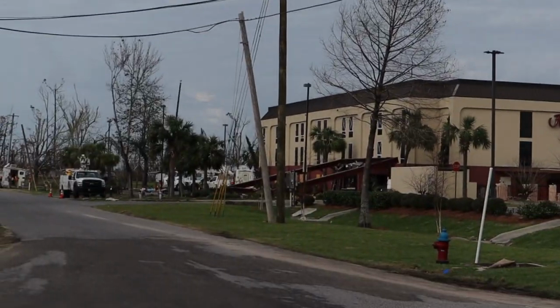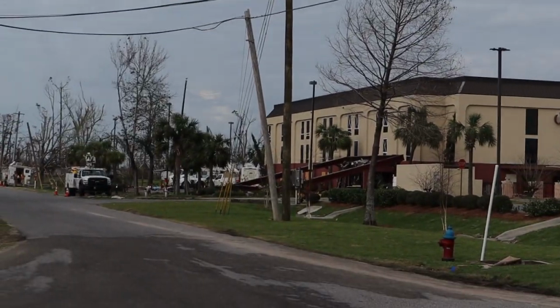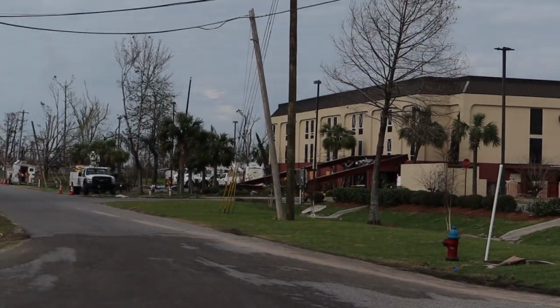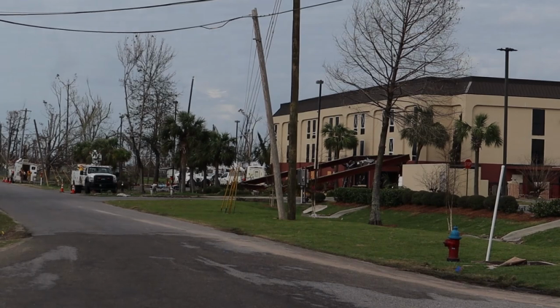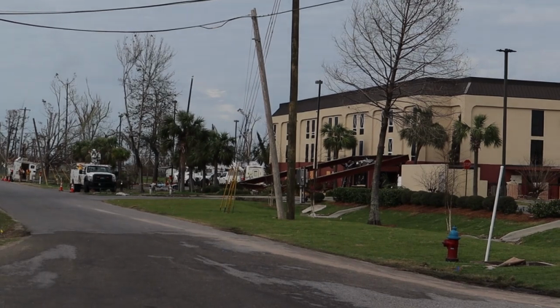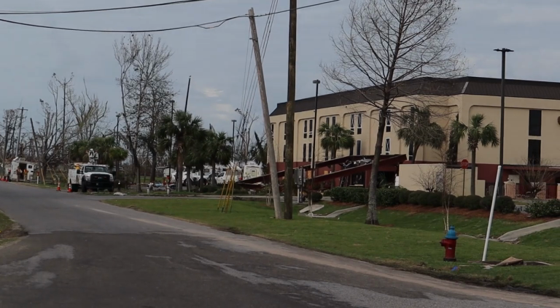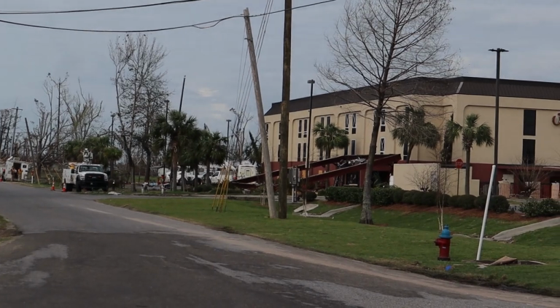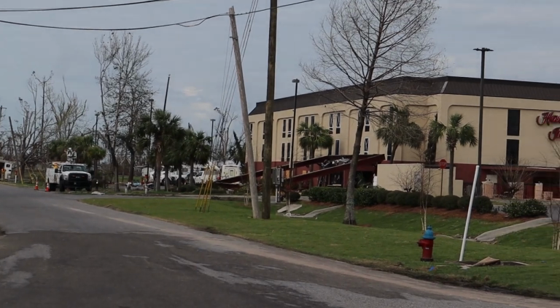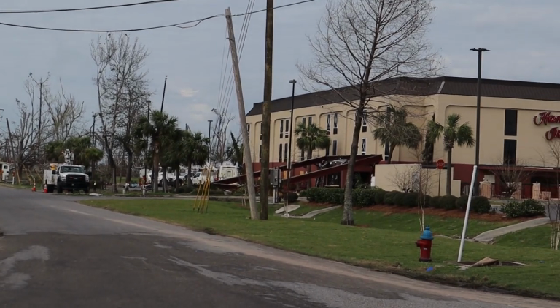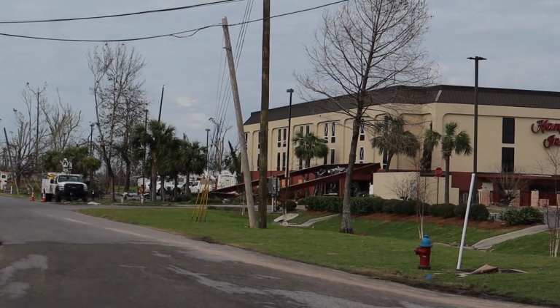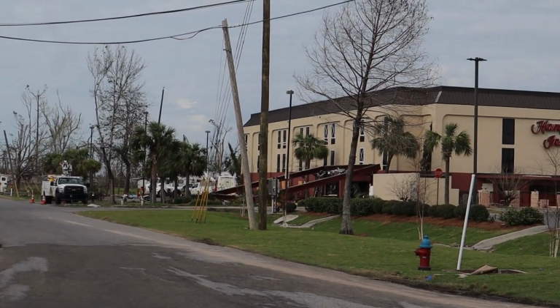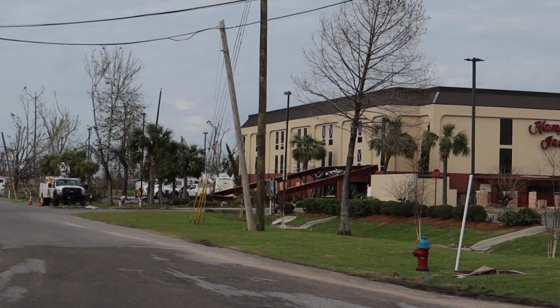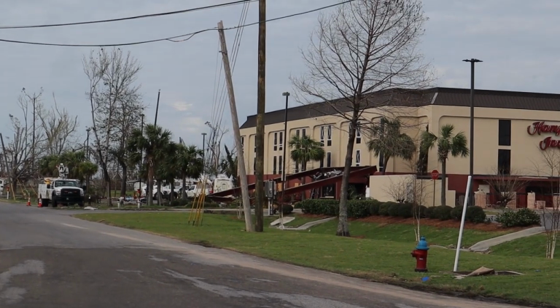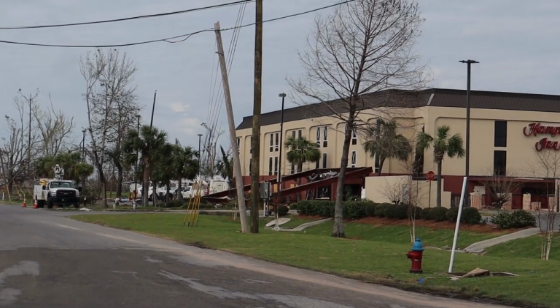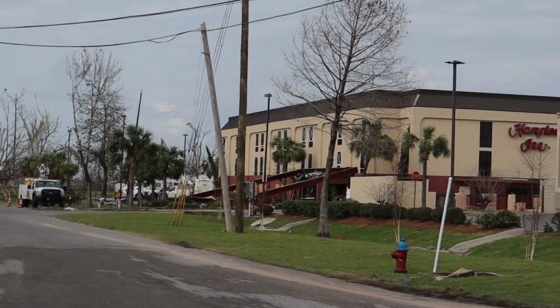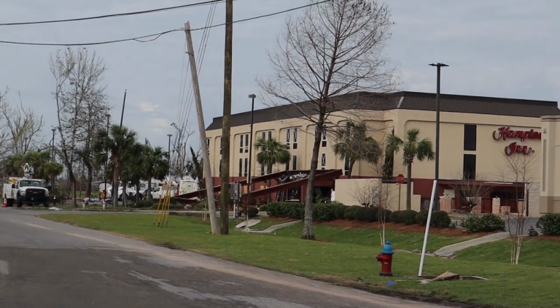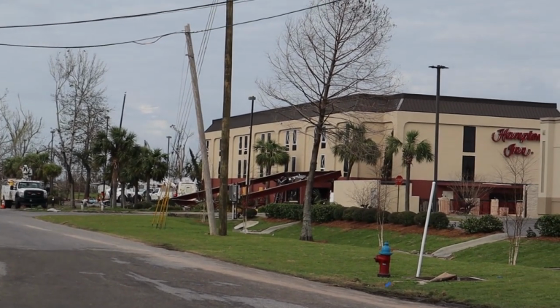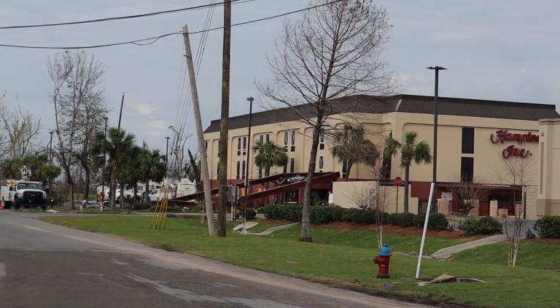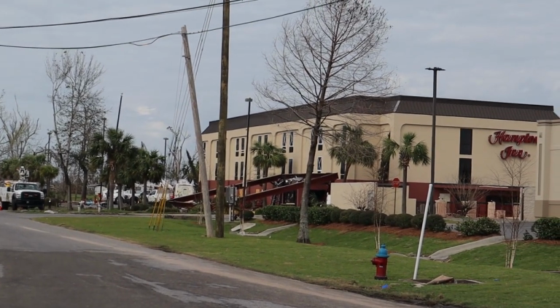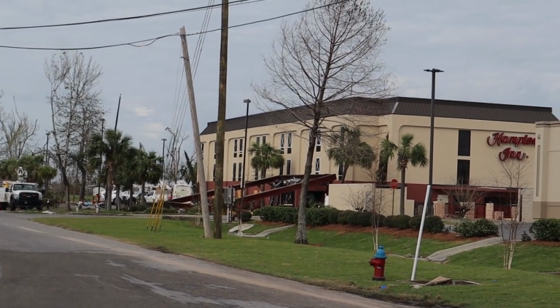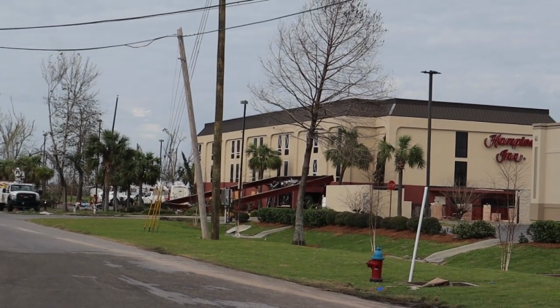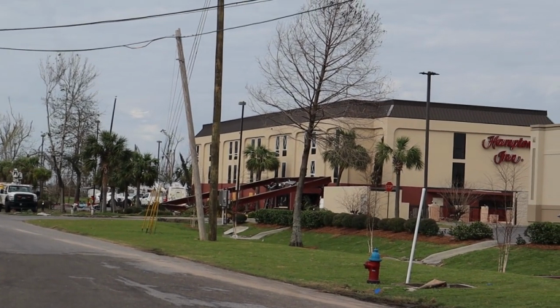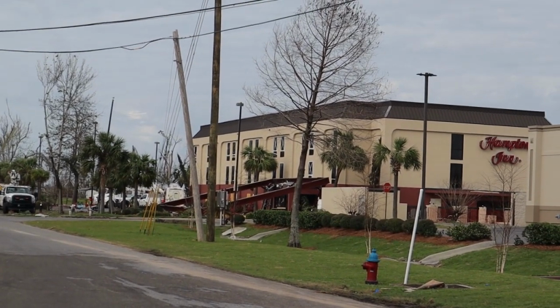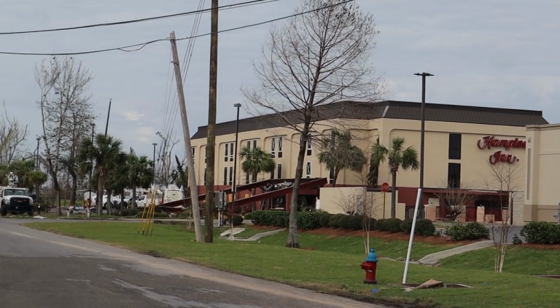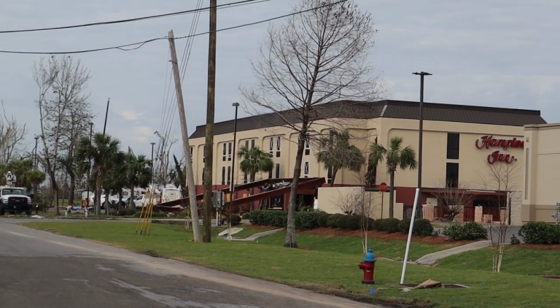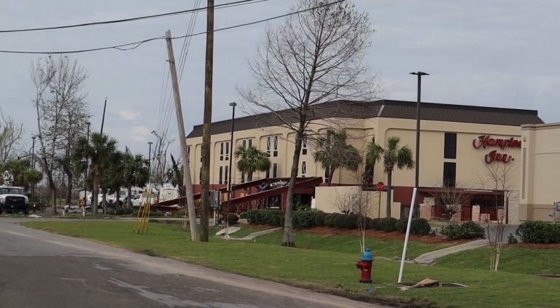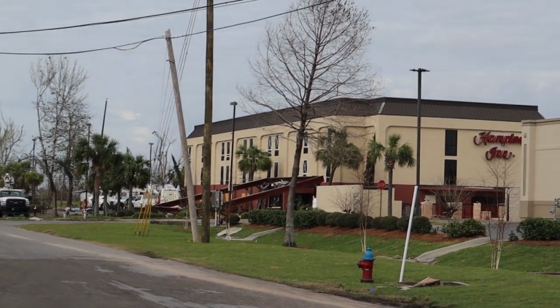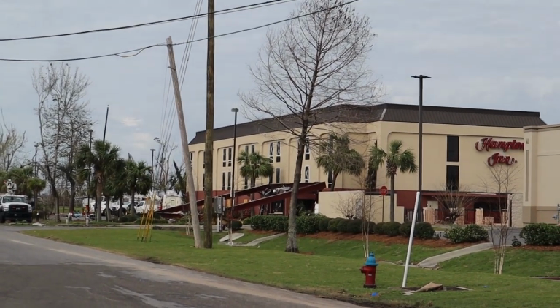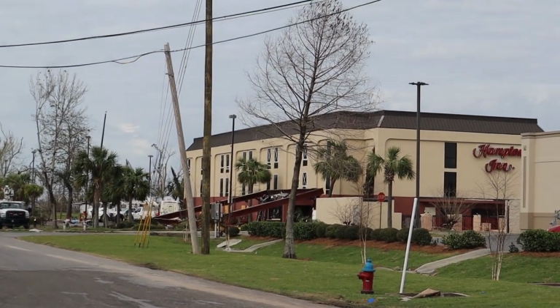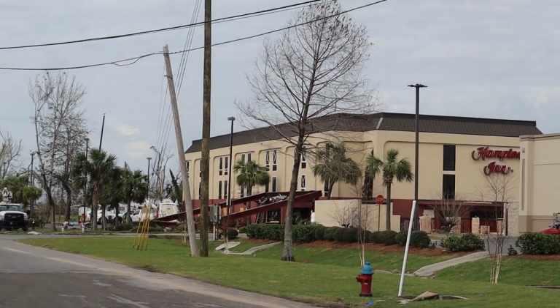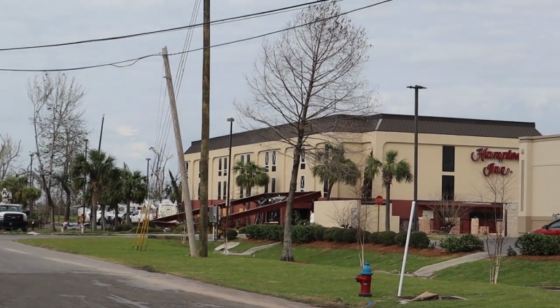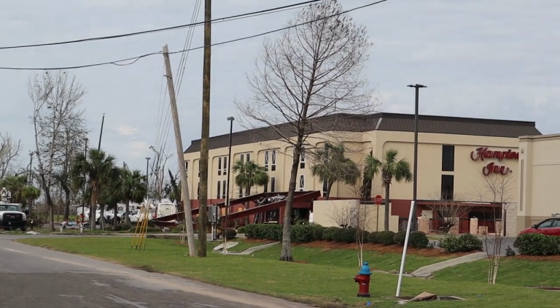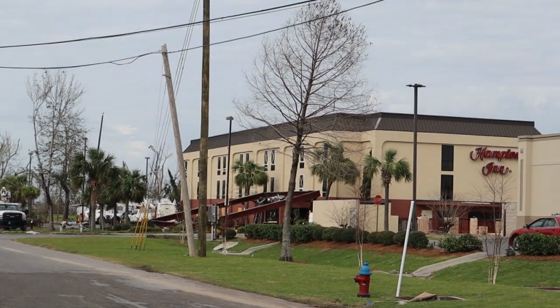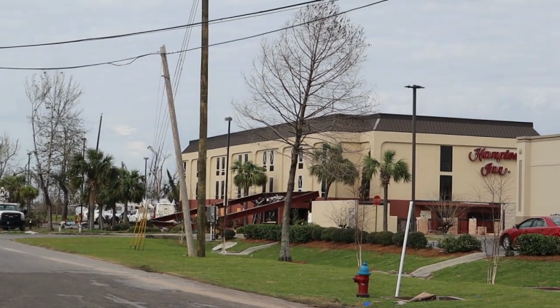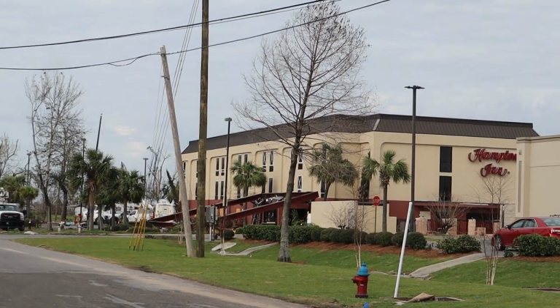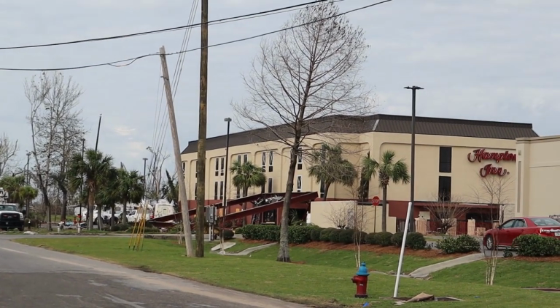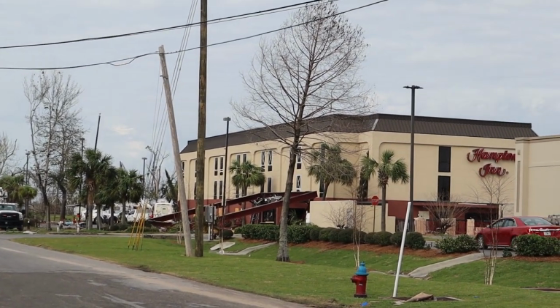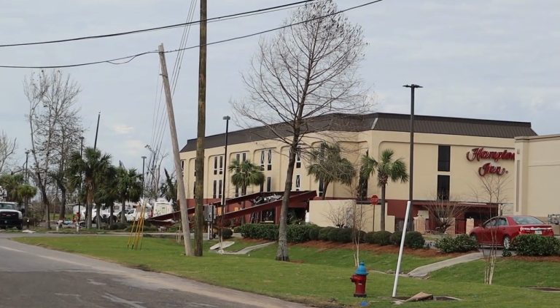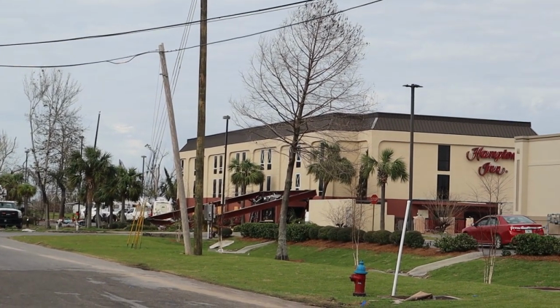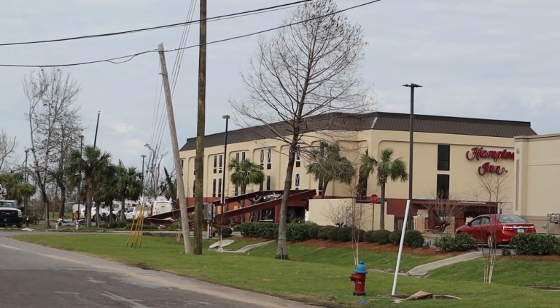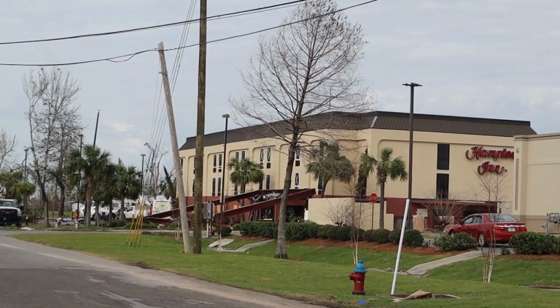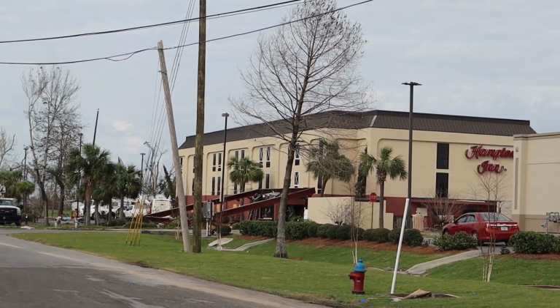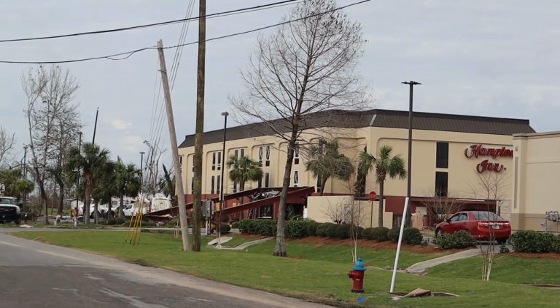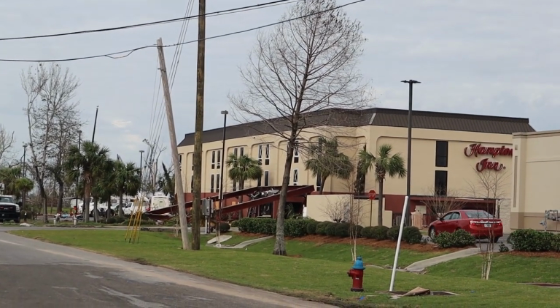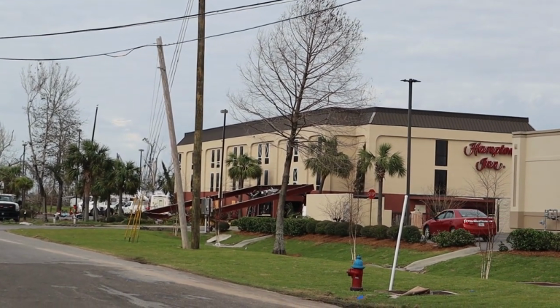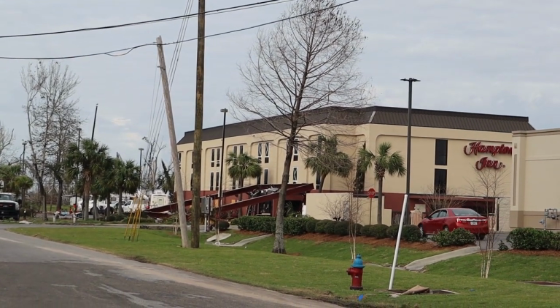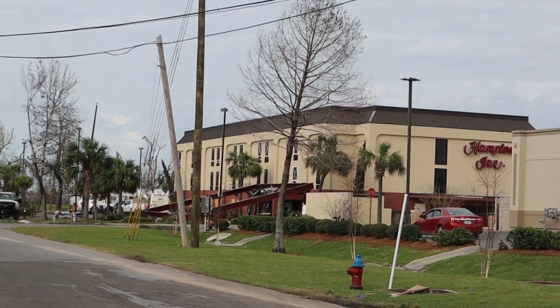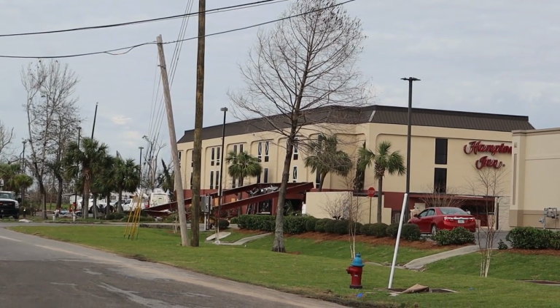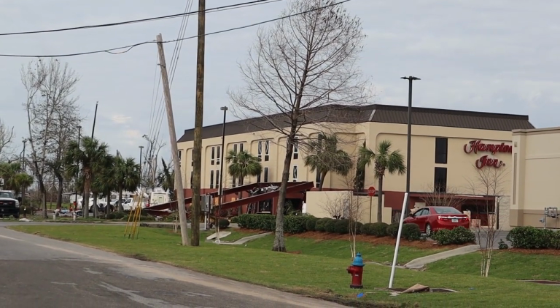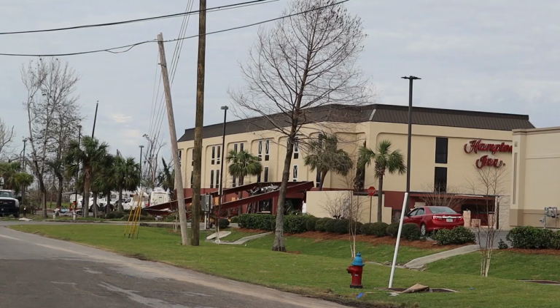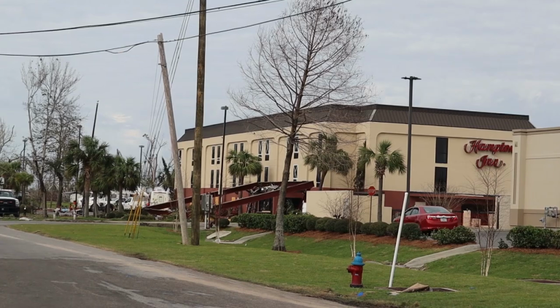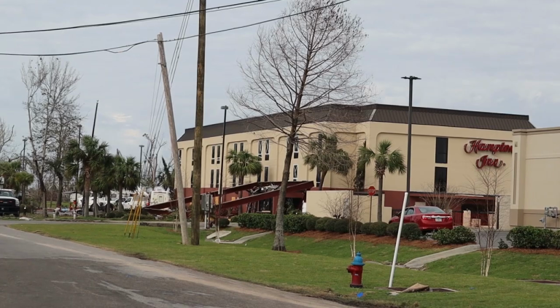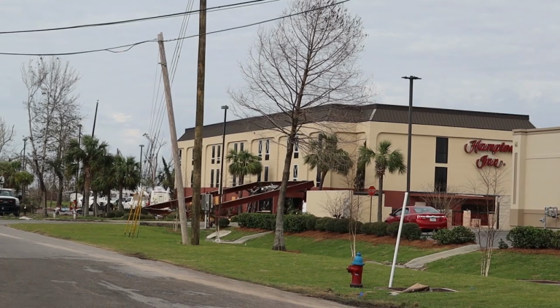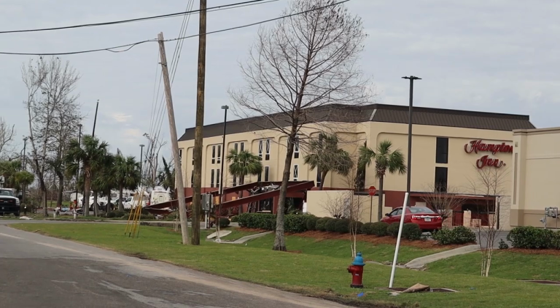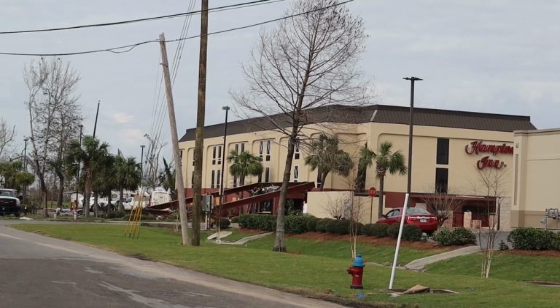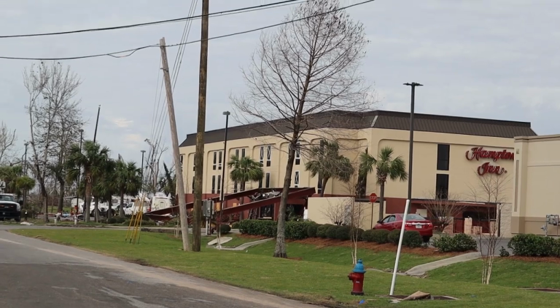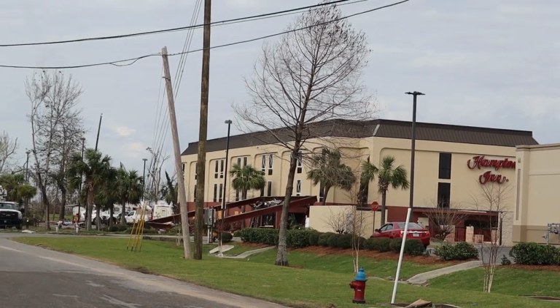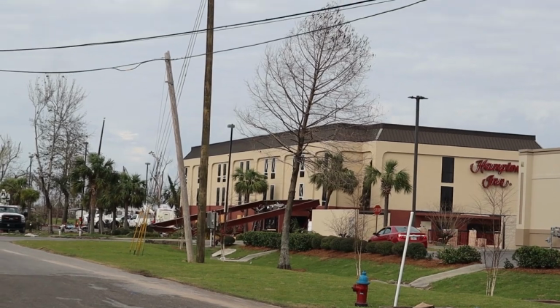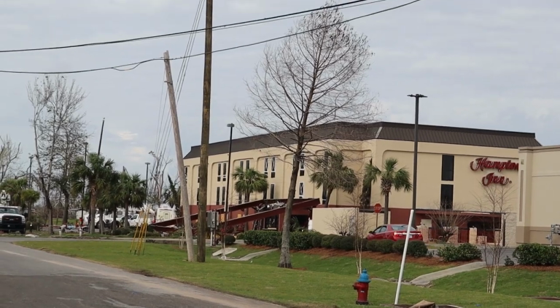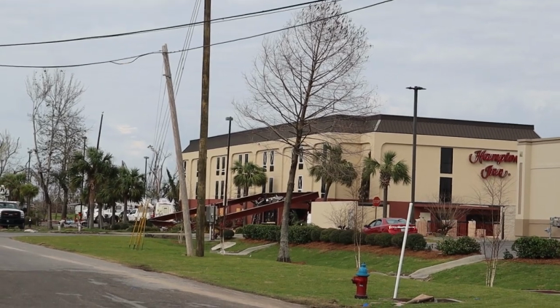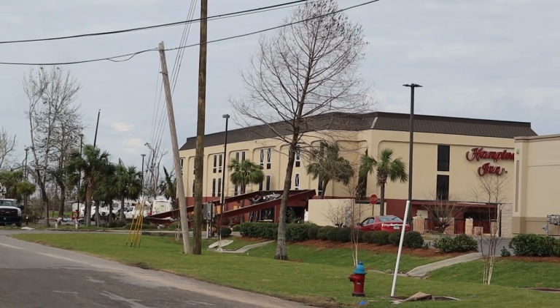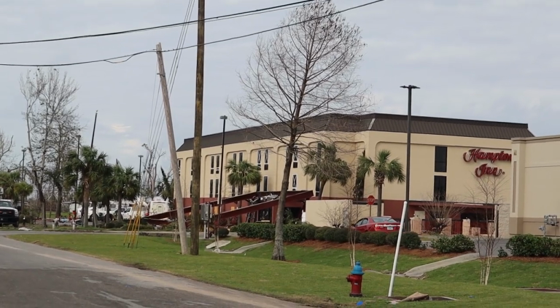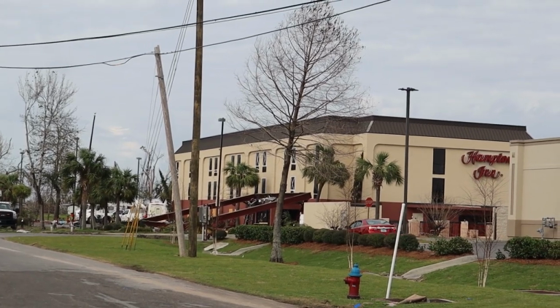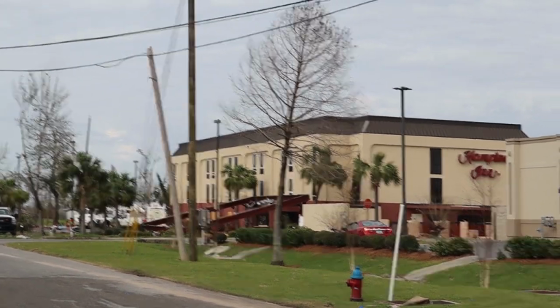Look at that Hampton Inn over there with the big sheet of metal — it's completely trashed.